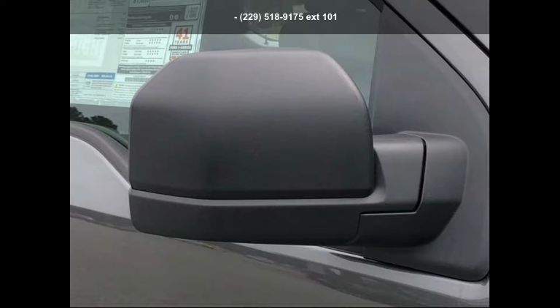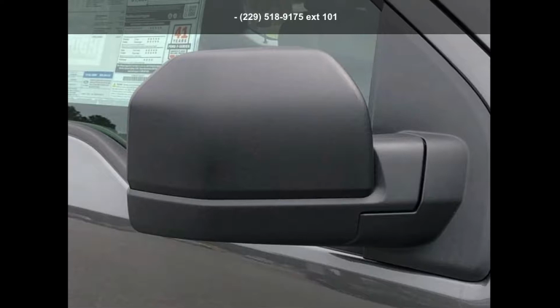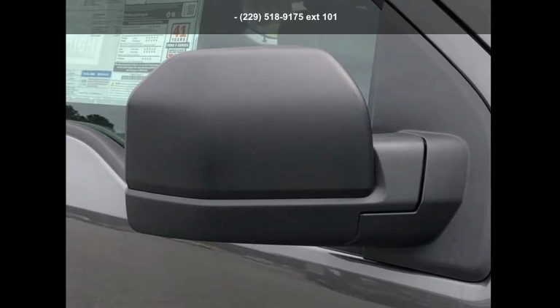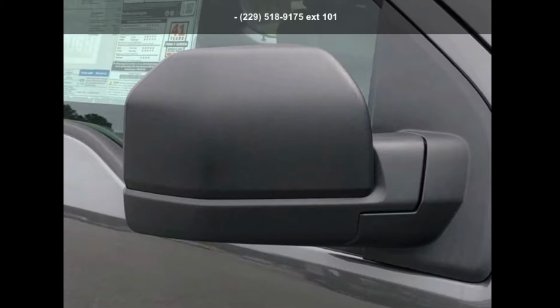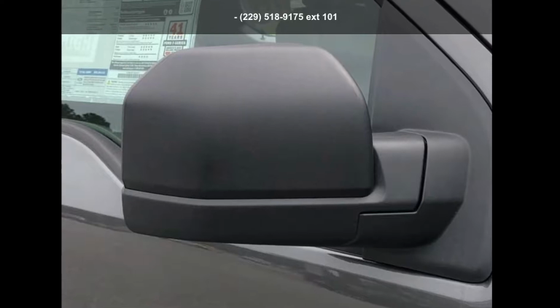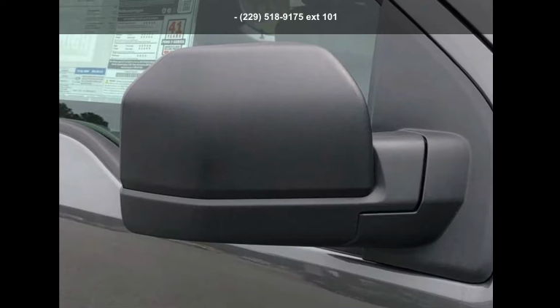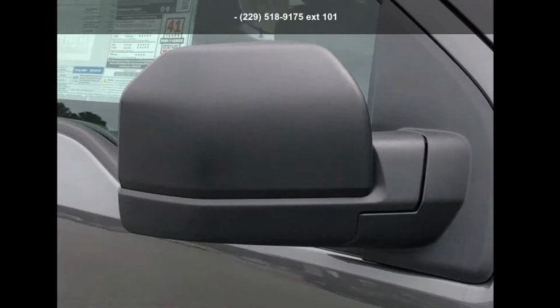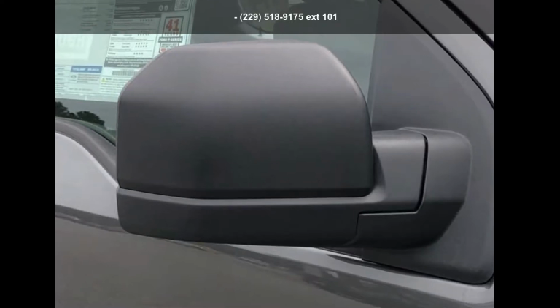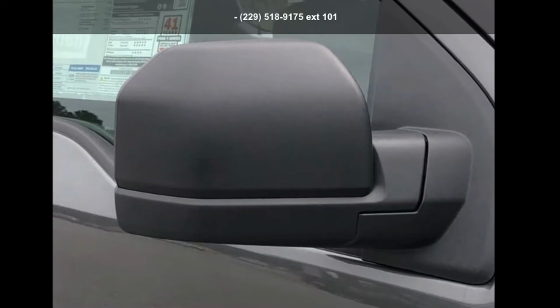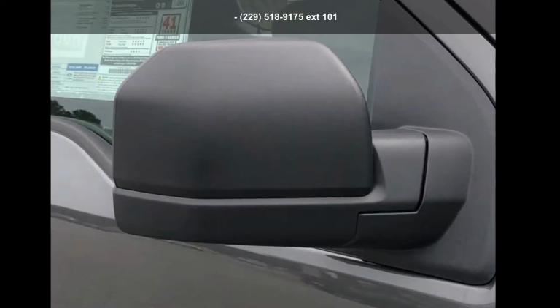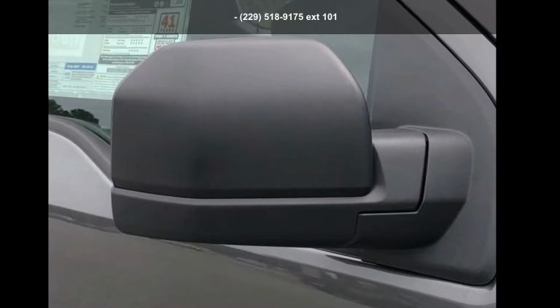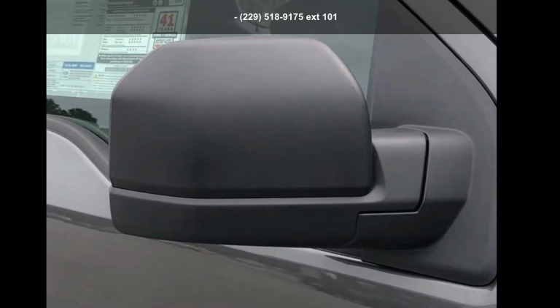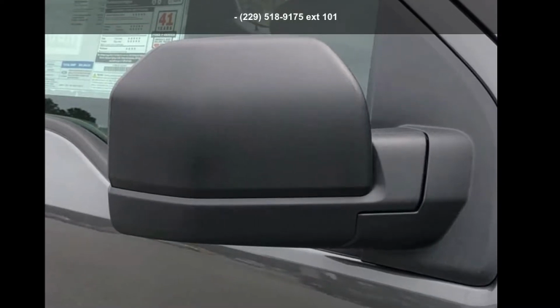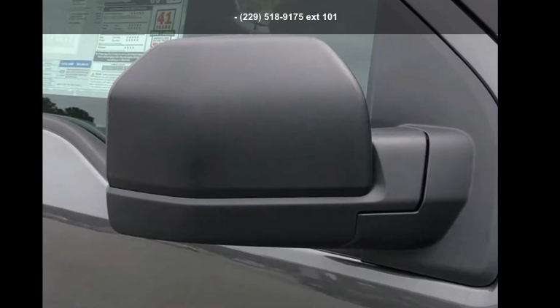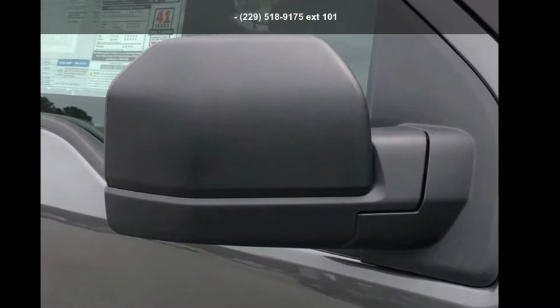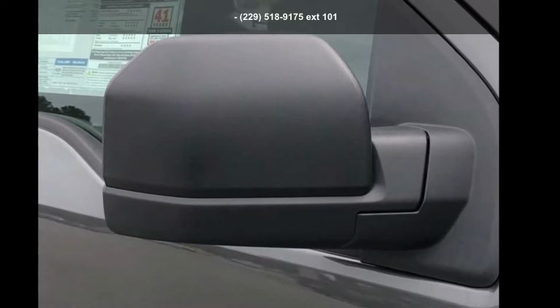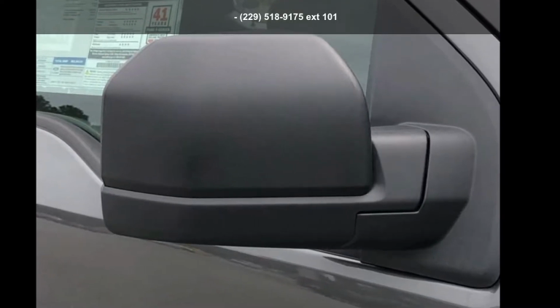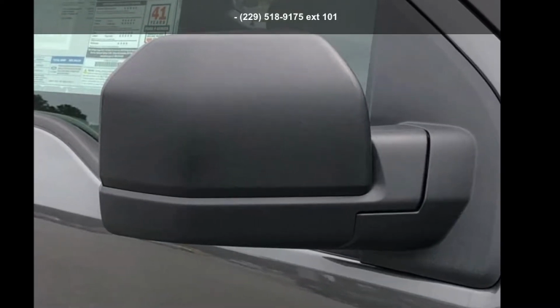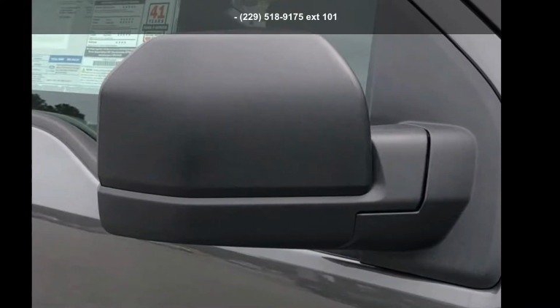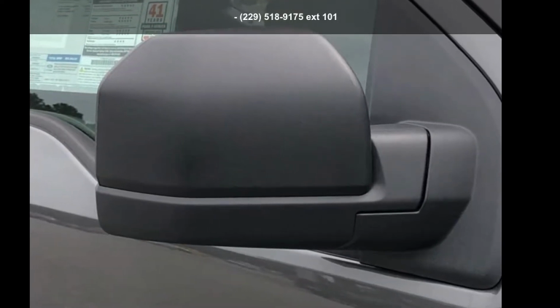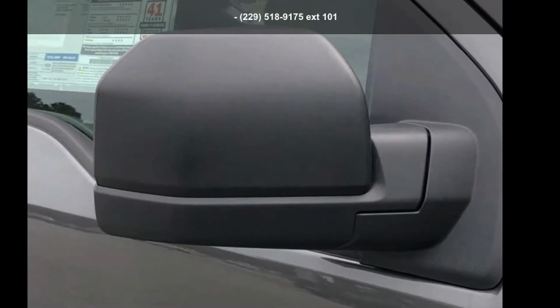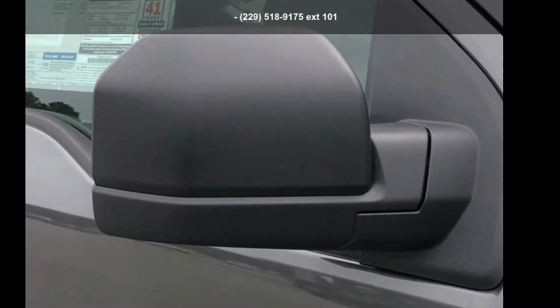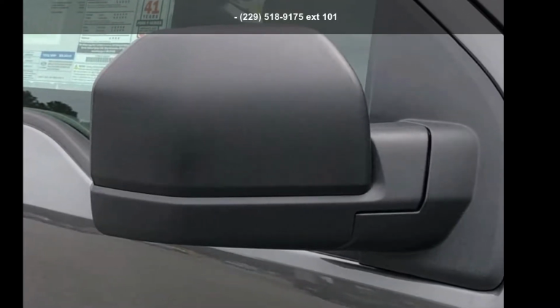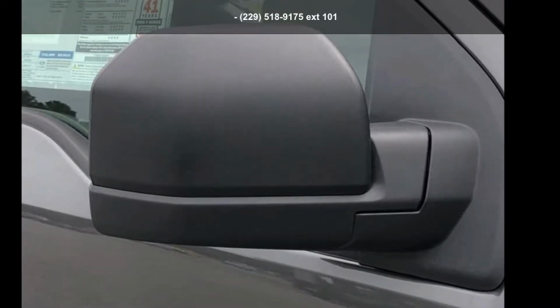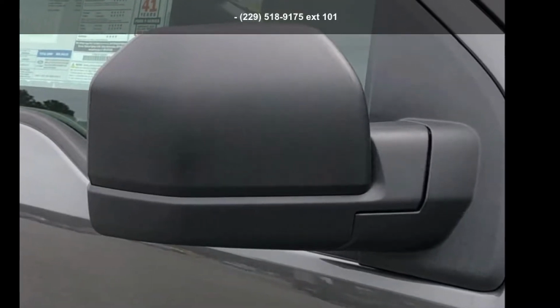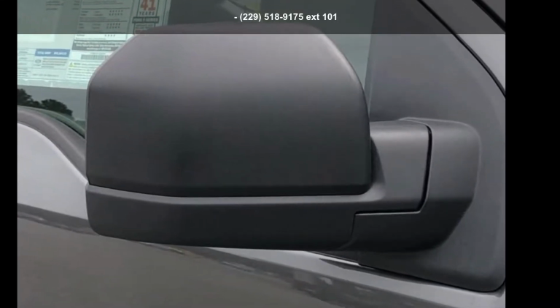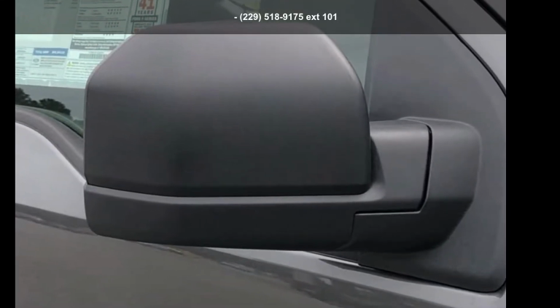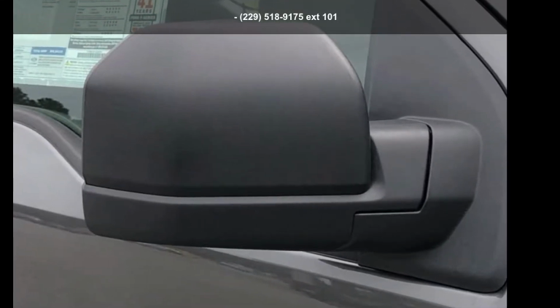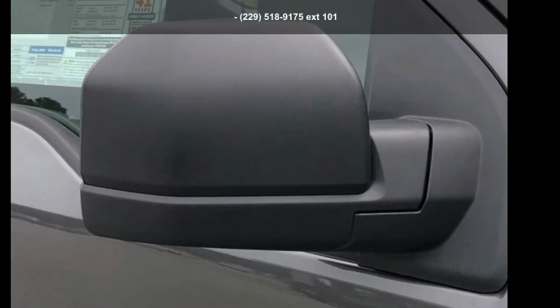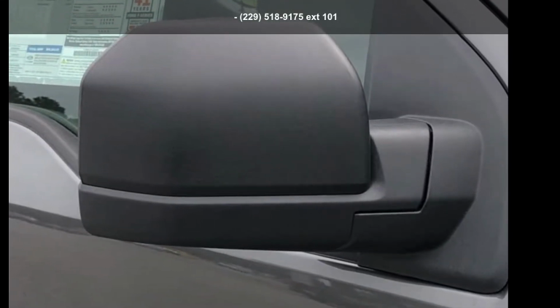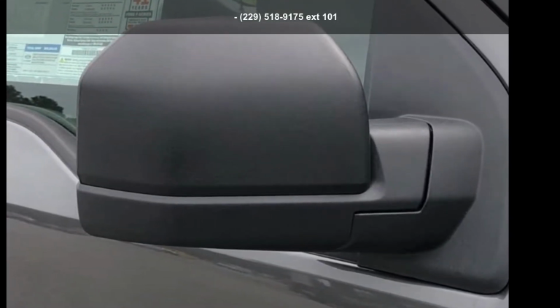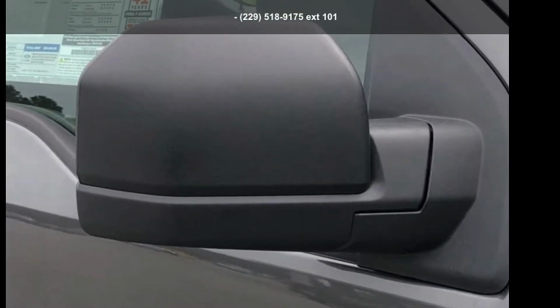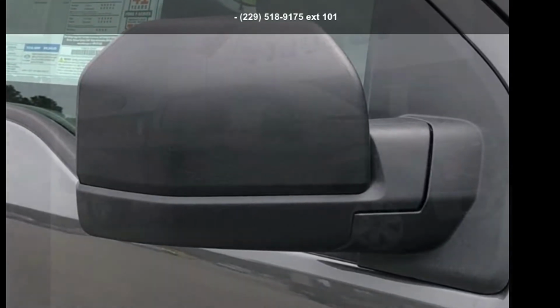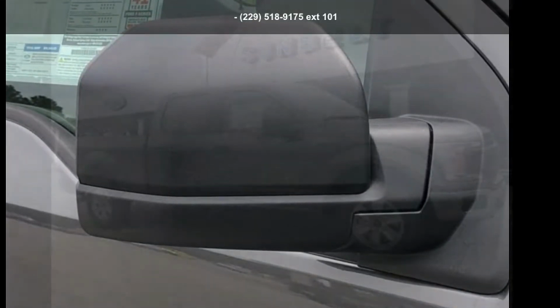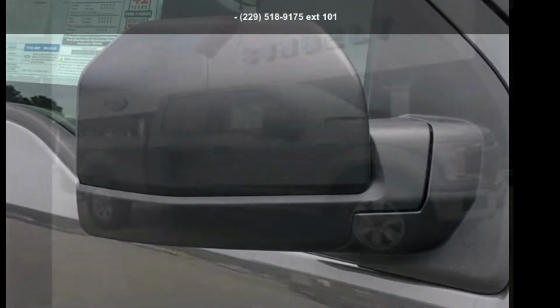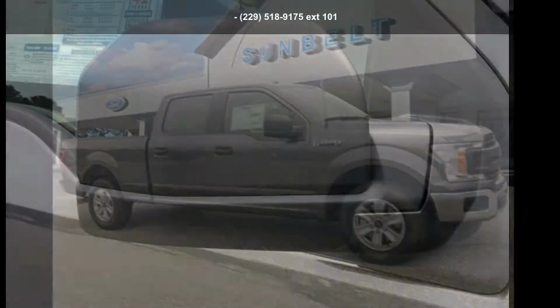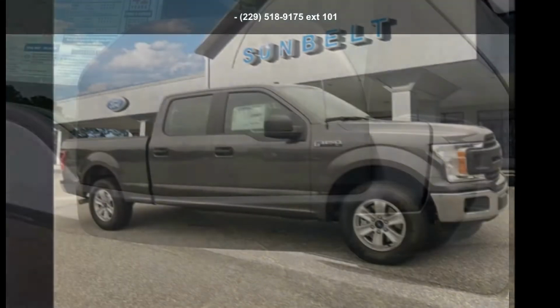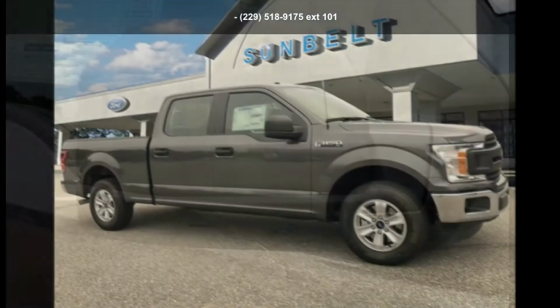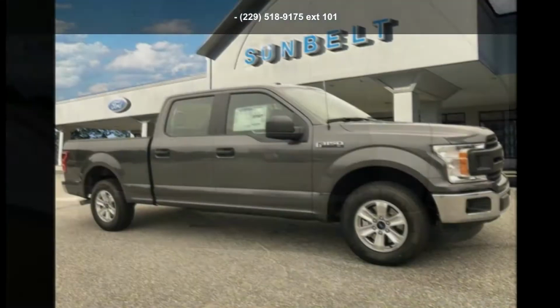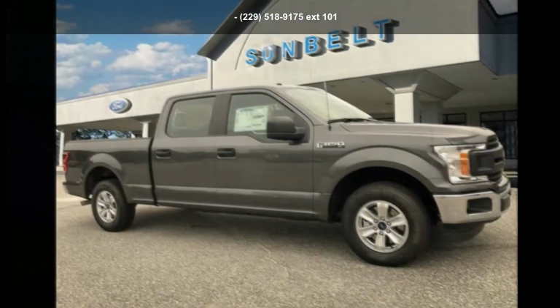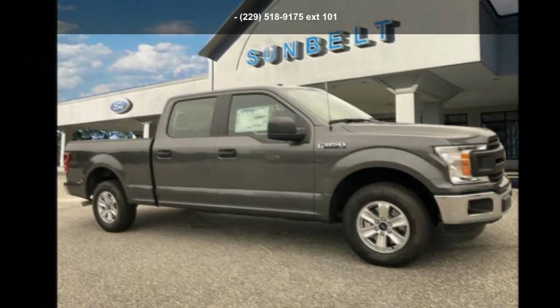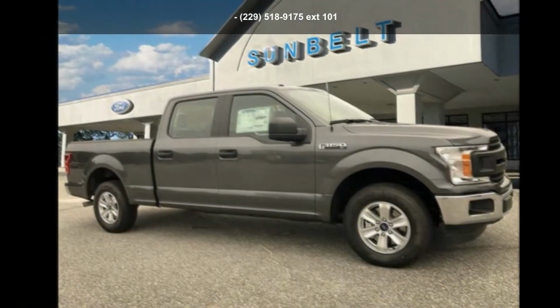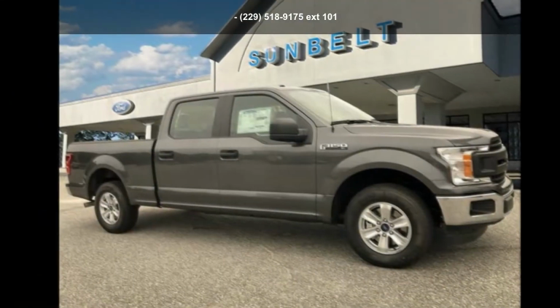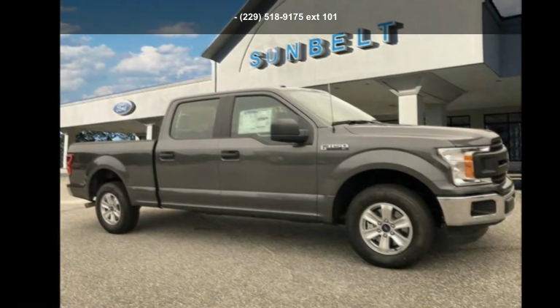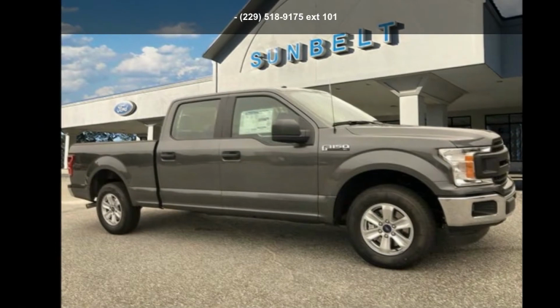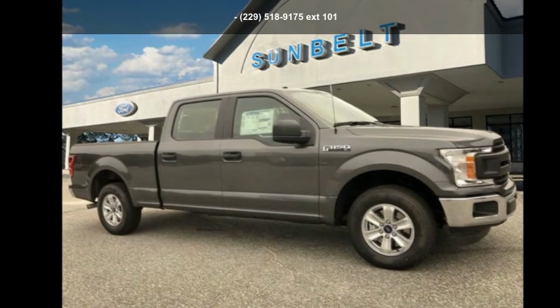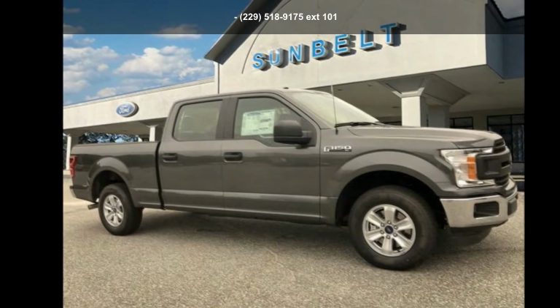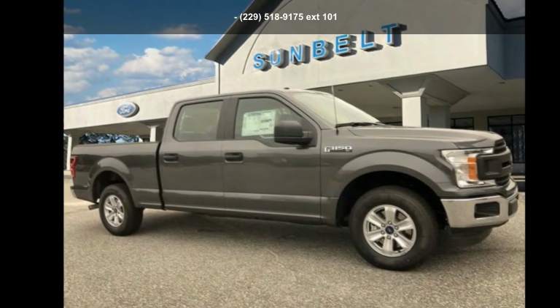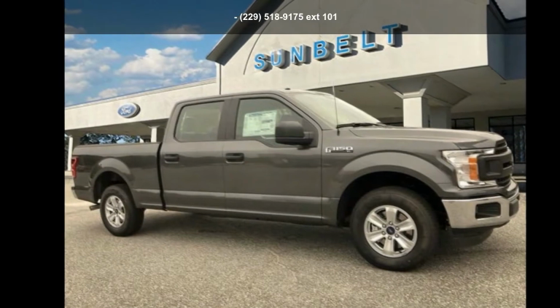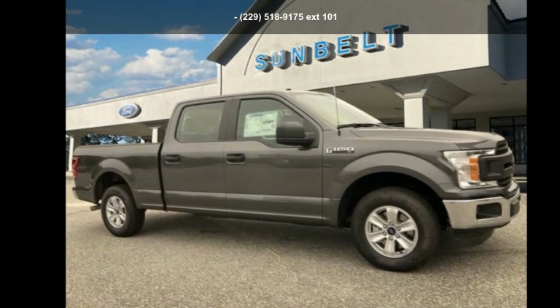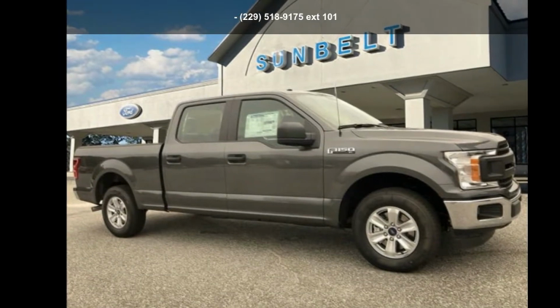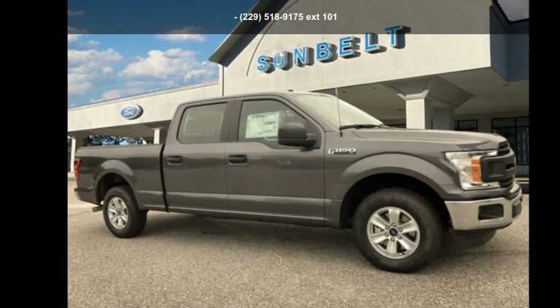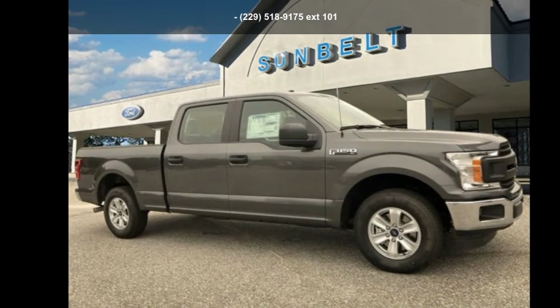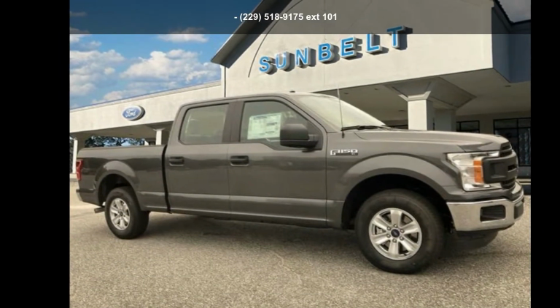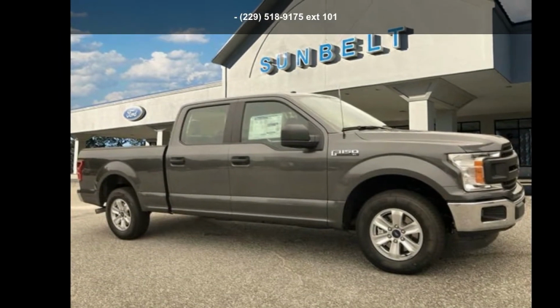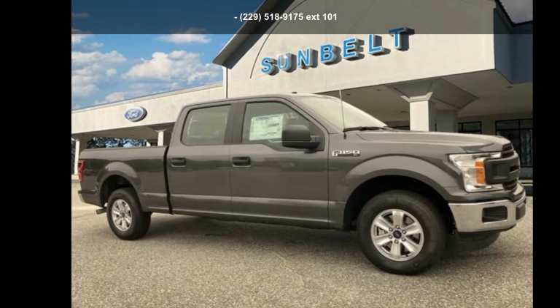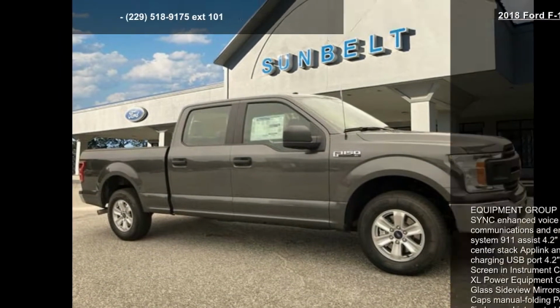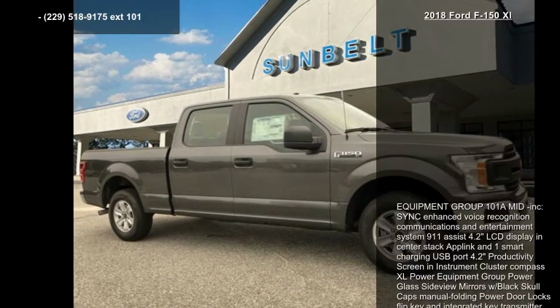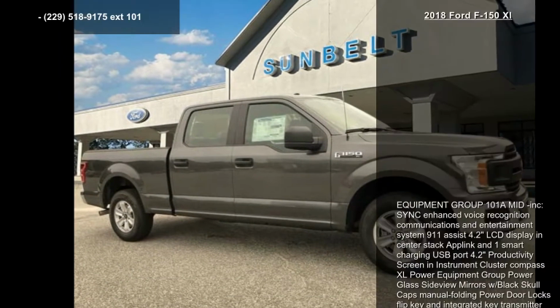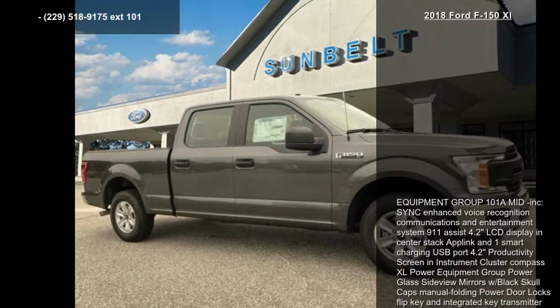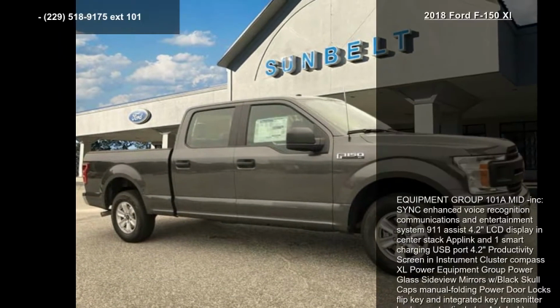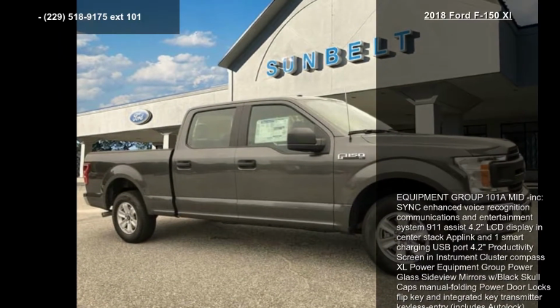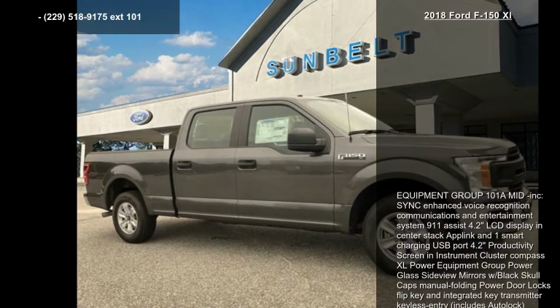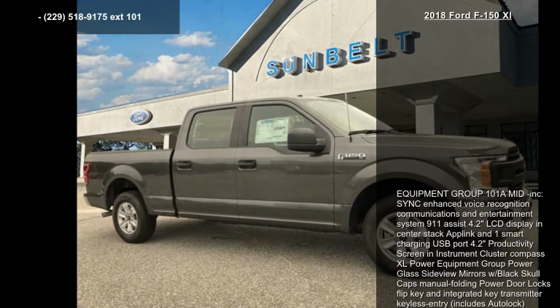Presenting the Ford 2018 F-150 XL. If you are looking for an automobile with great features, look no further.